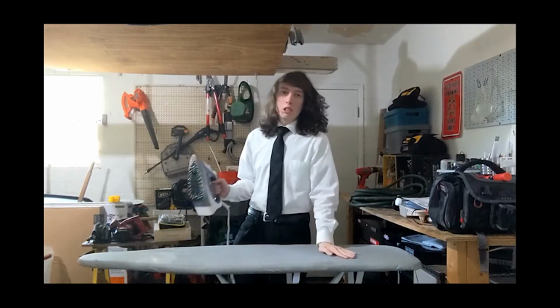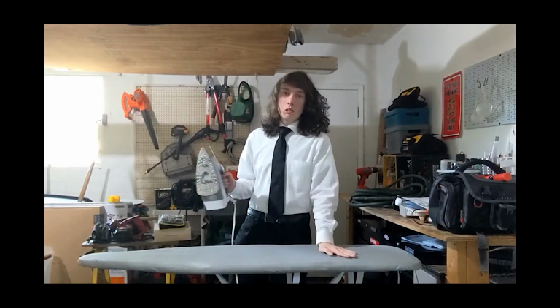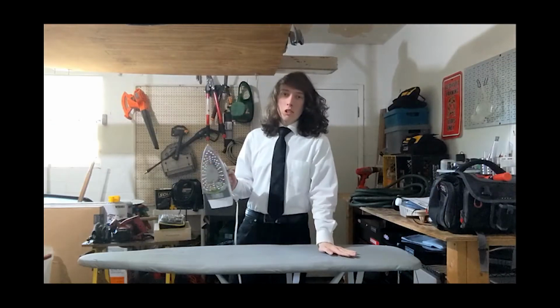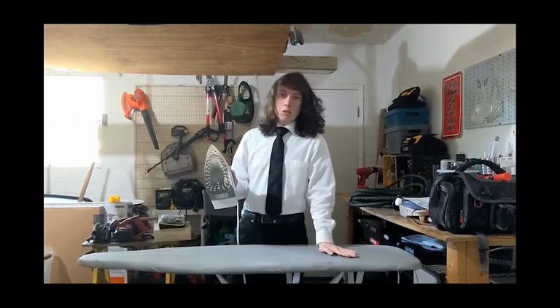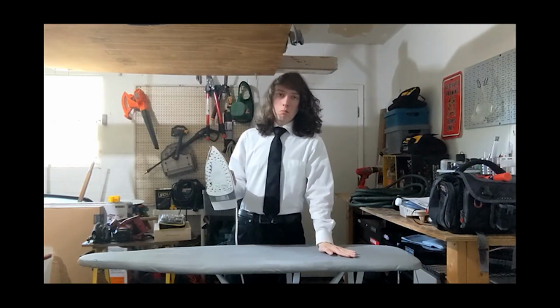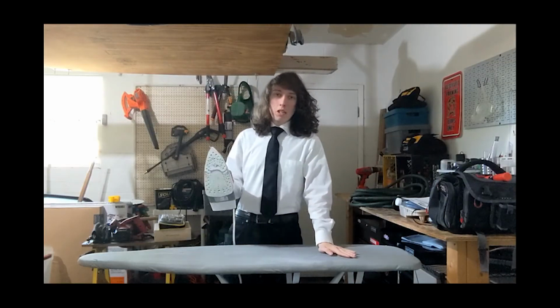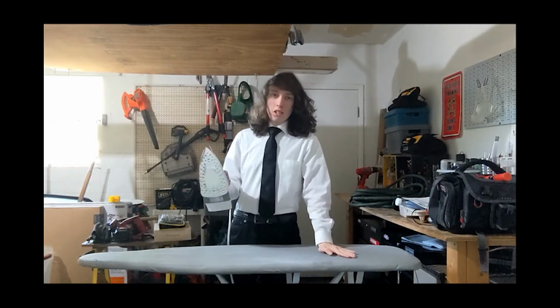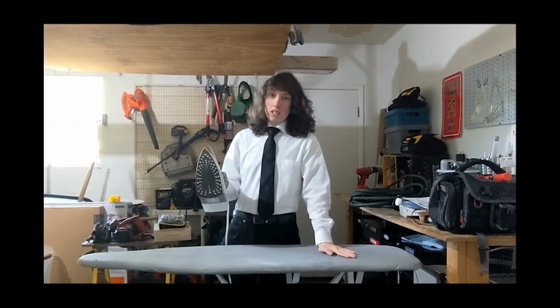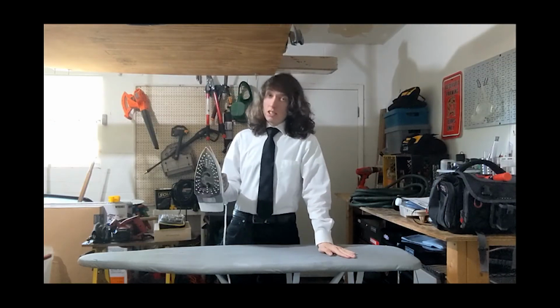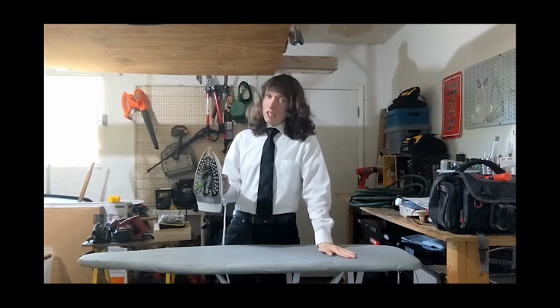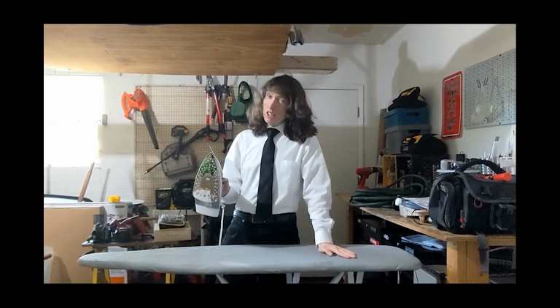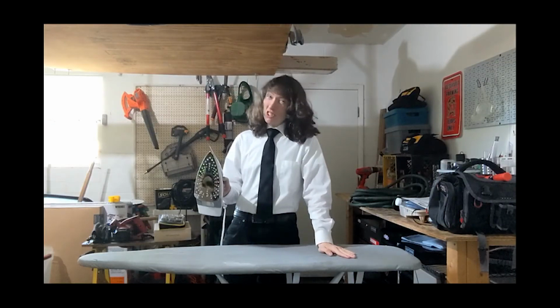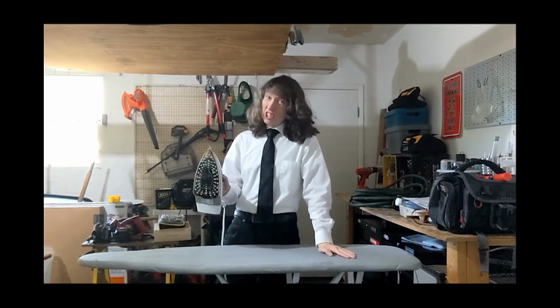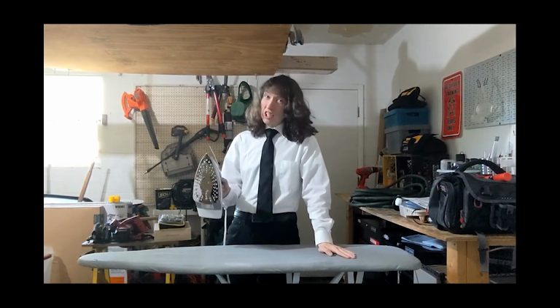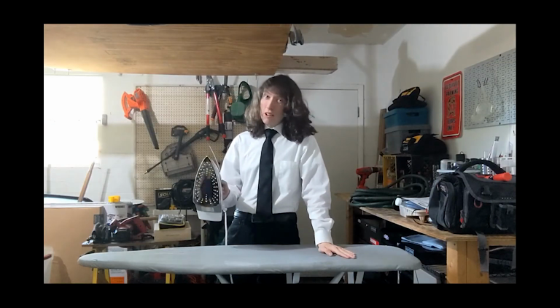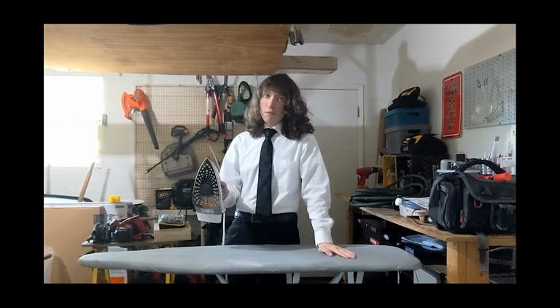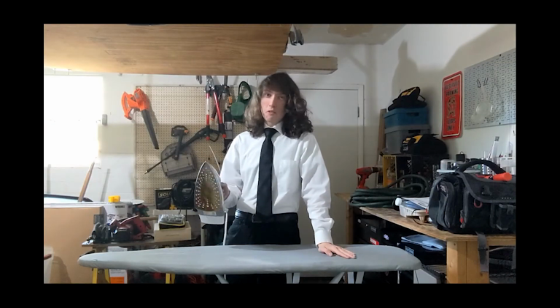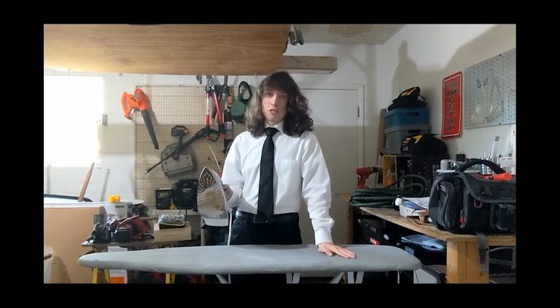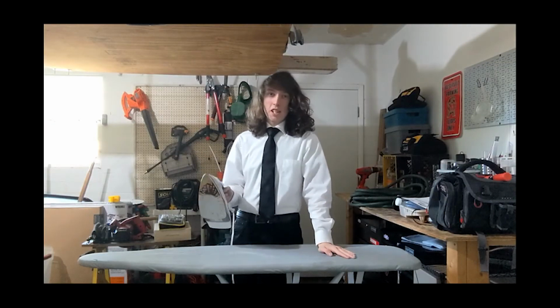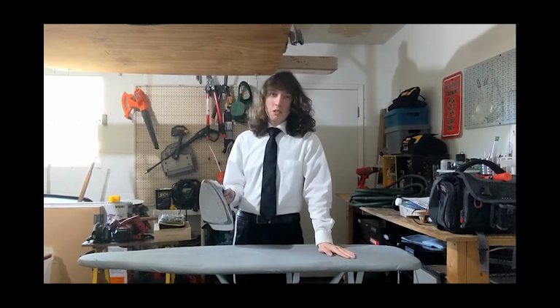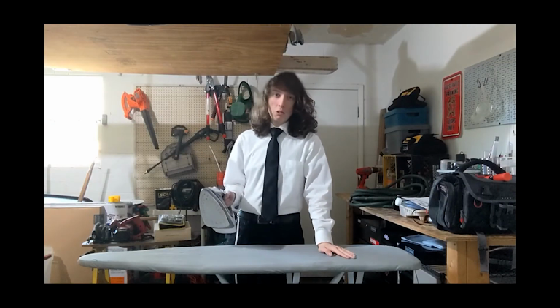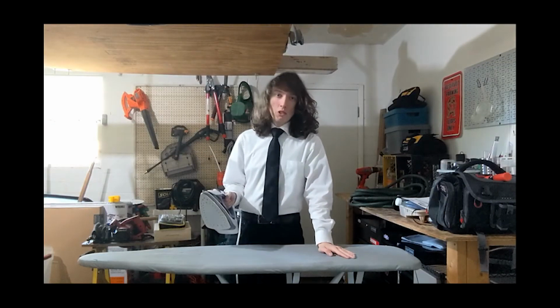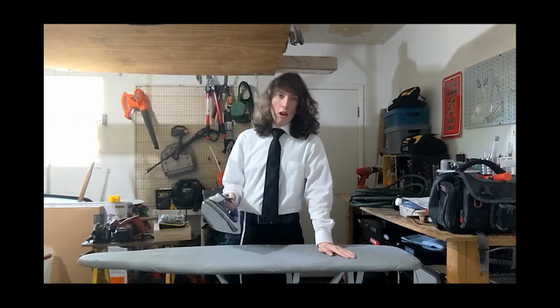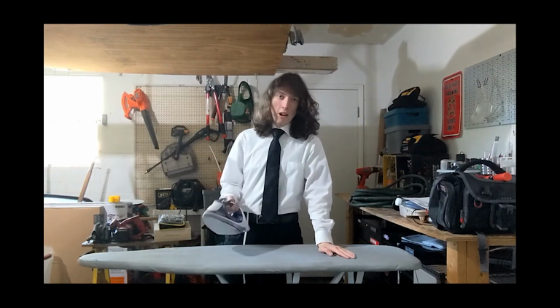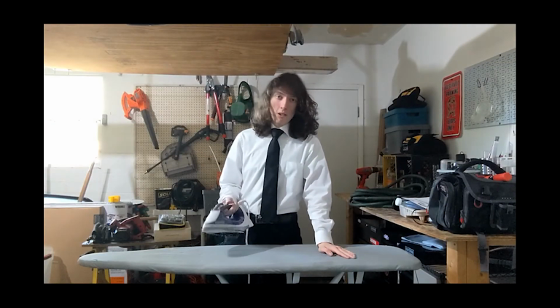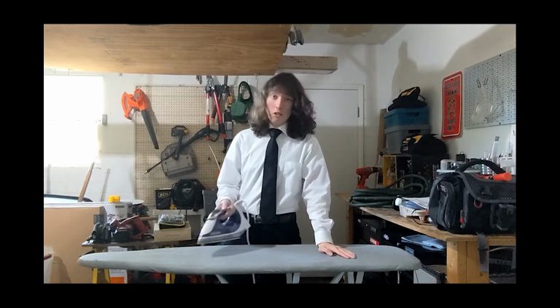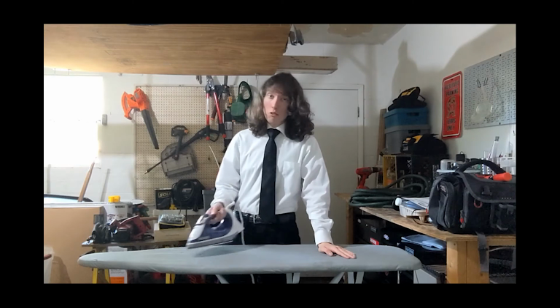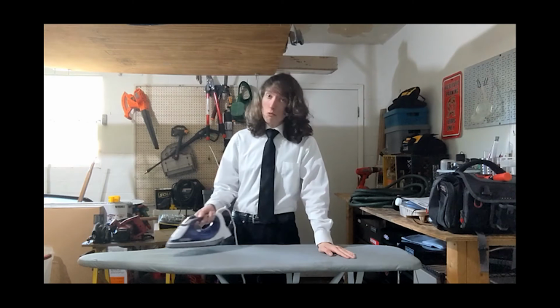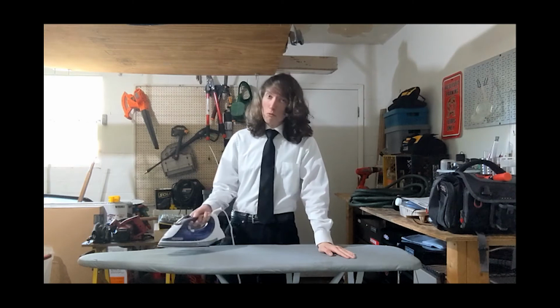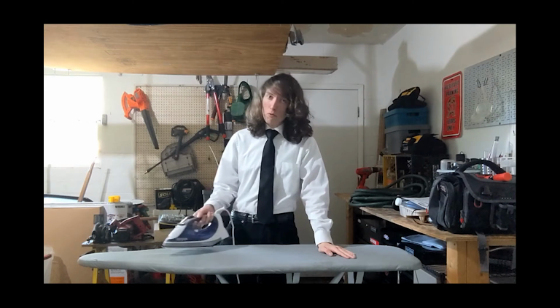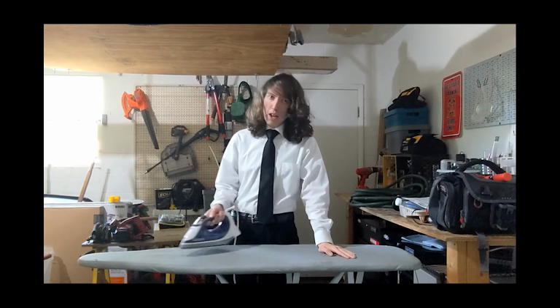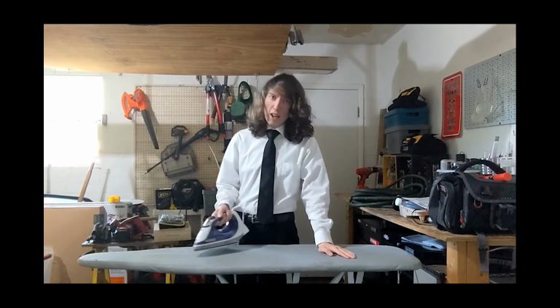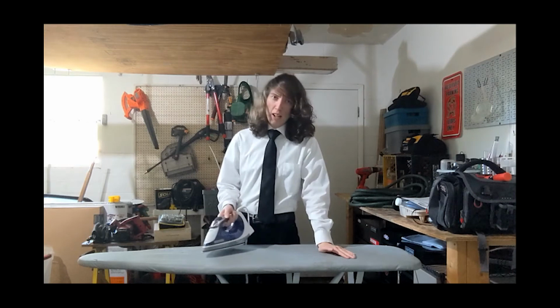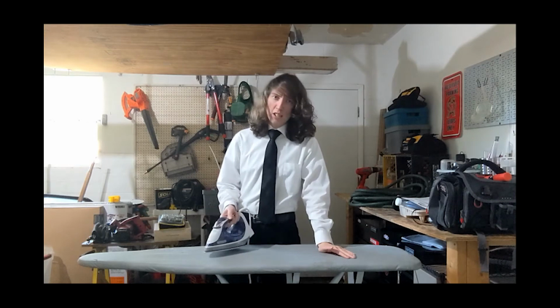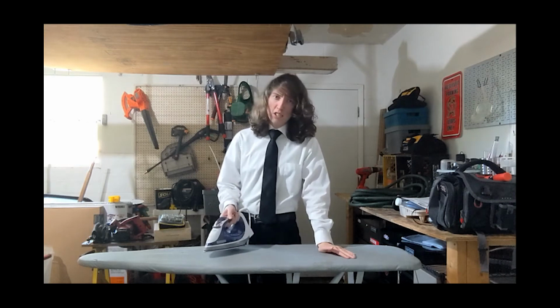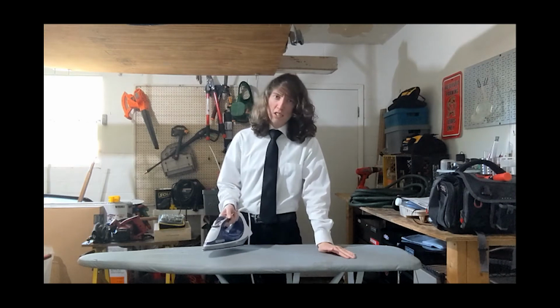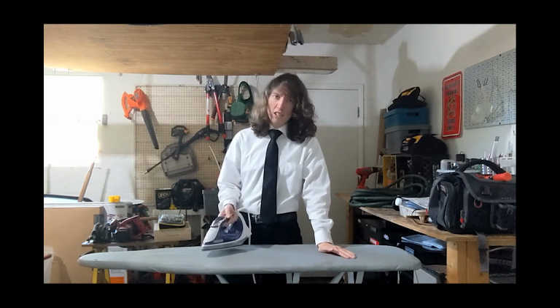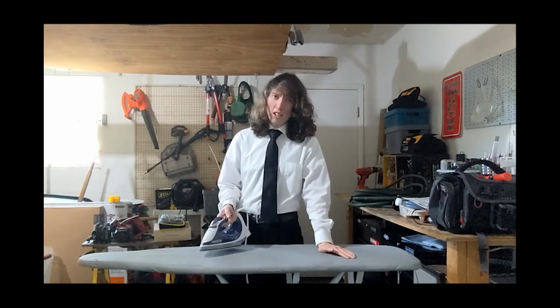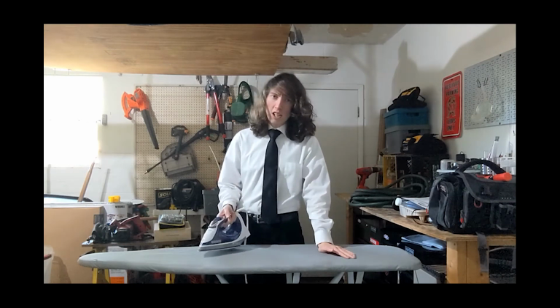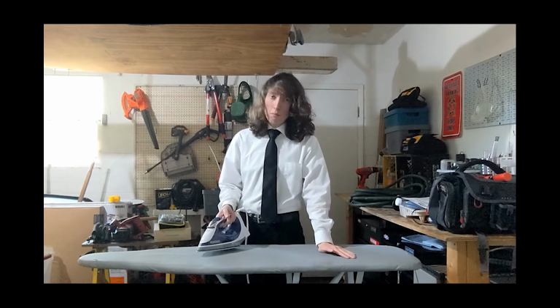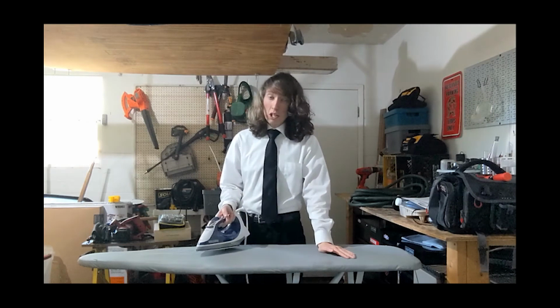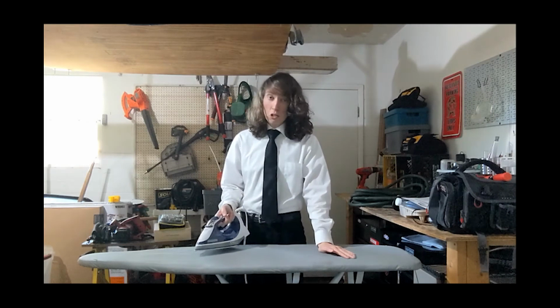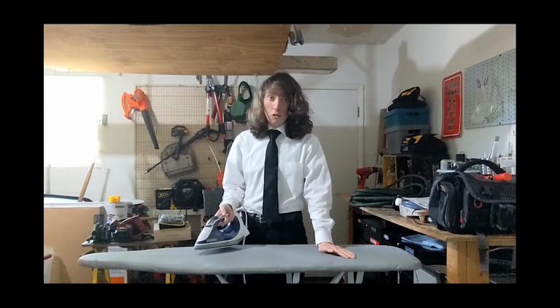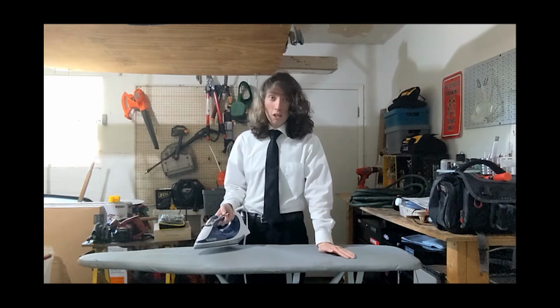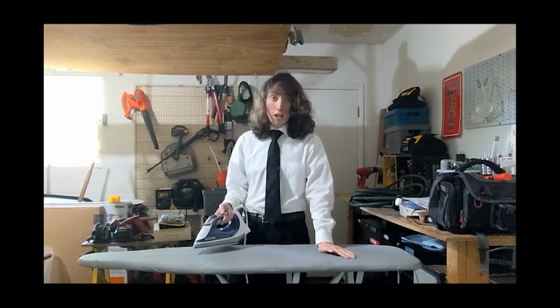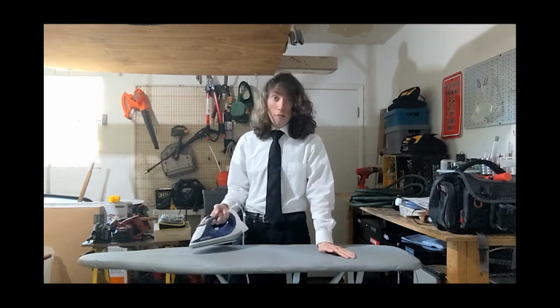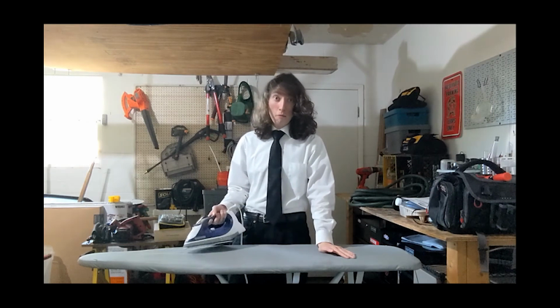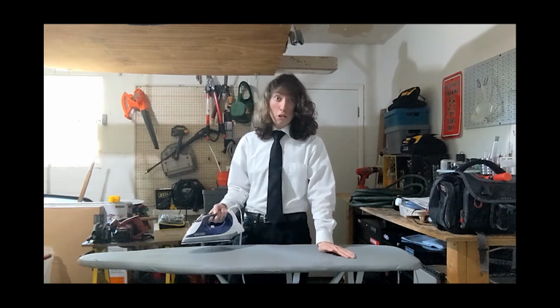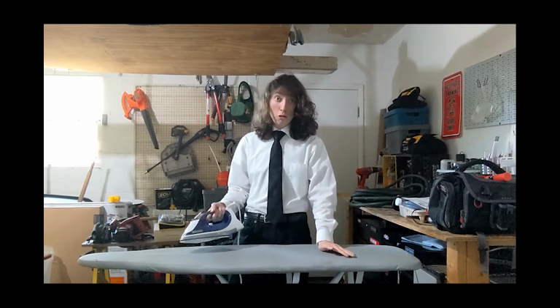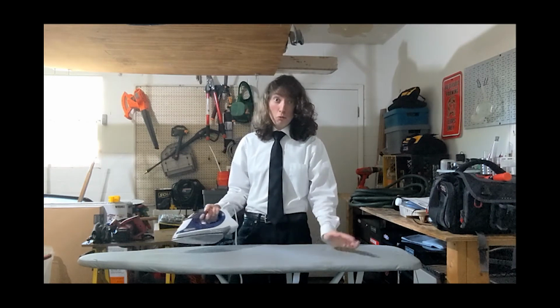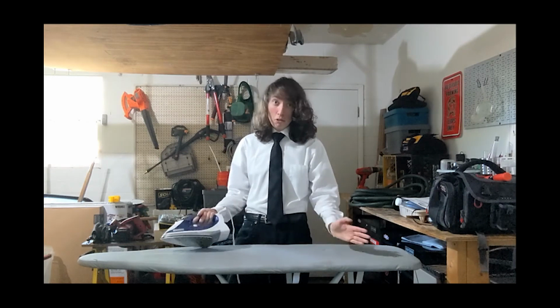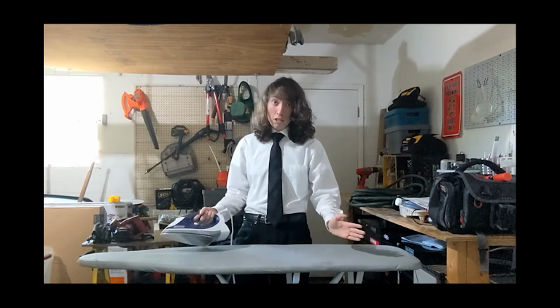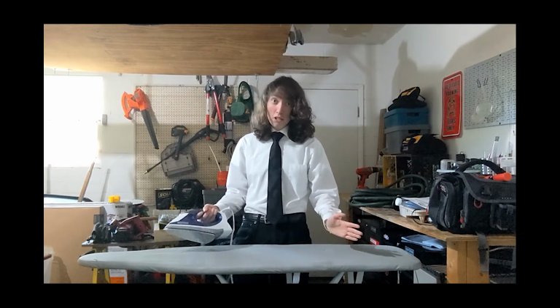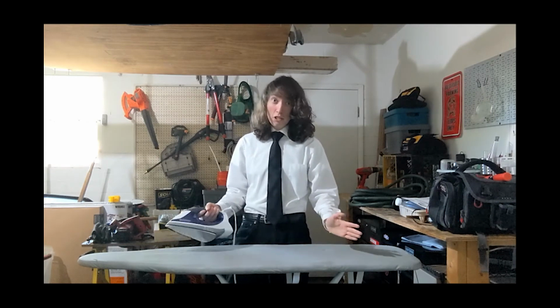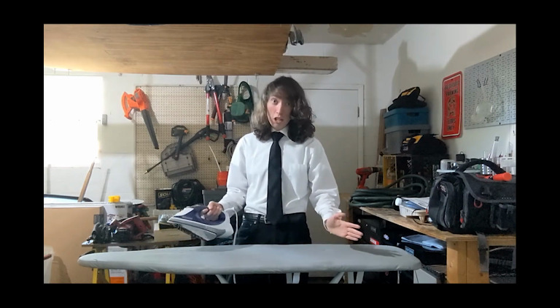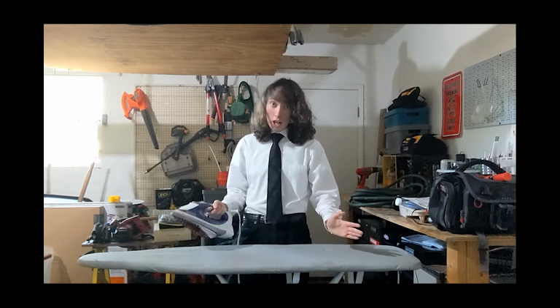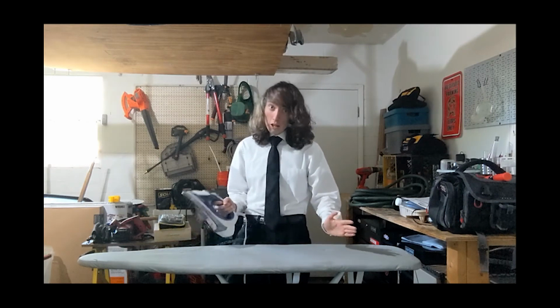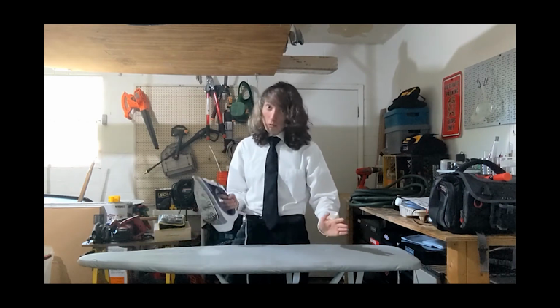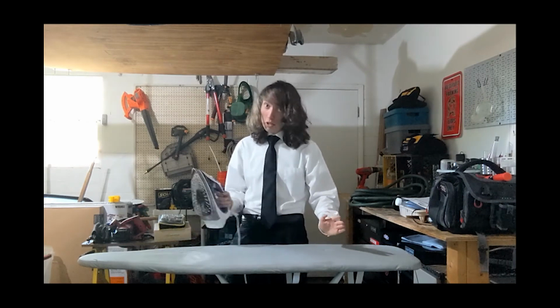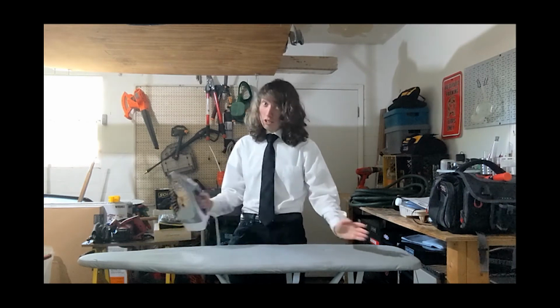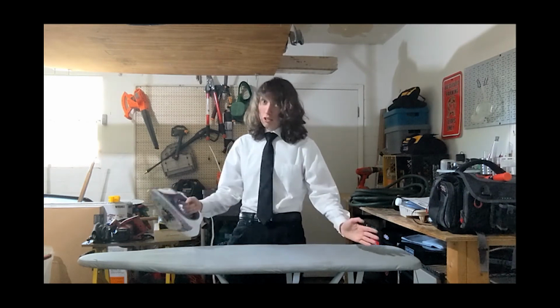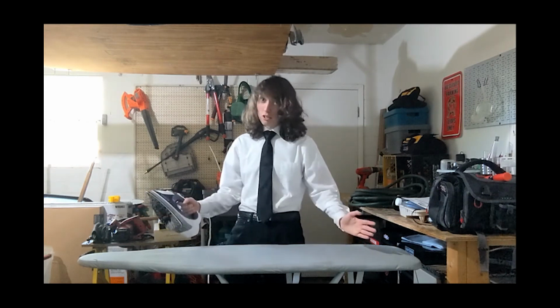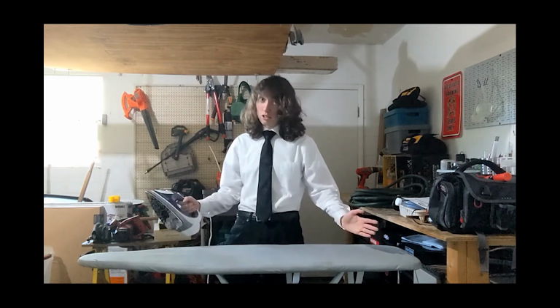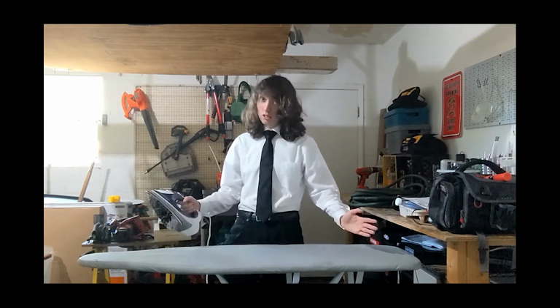You need to be a little careful not to move your iron too fast, and make sure to get every crease and wrinkle.